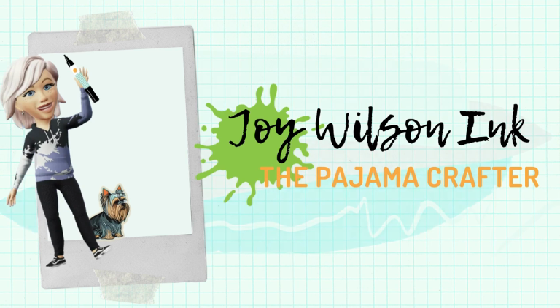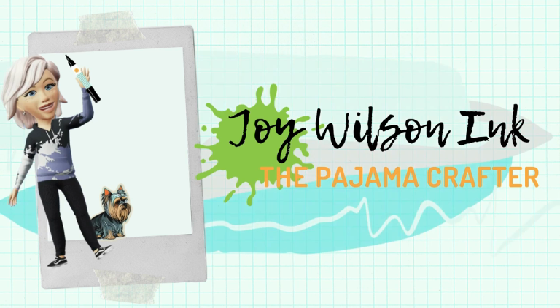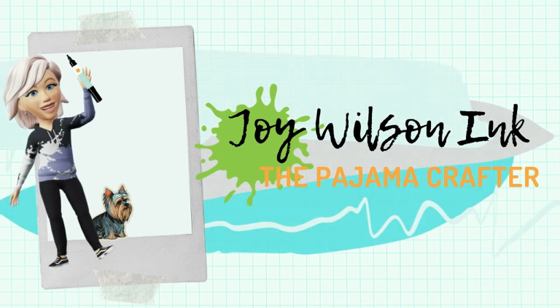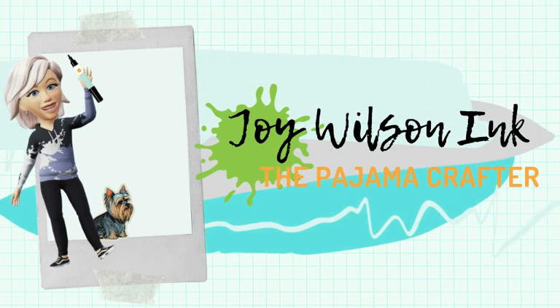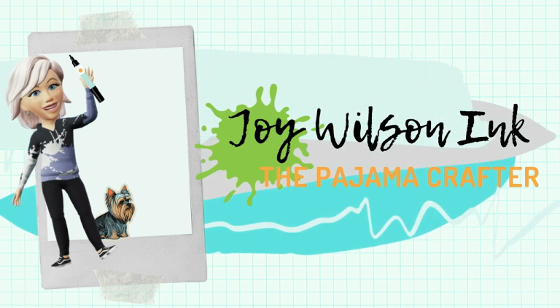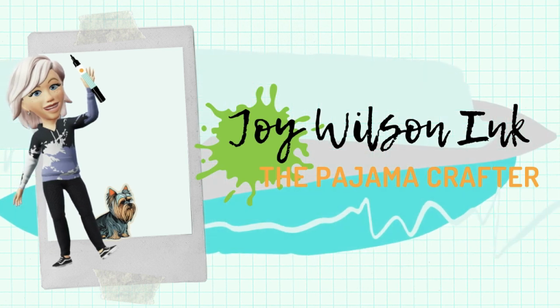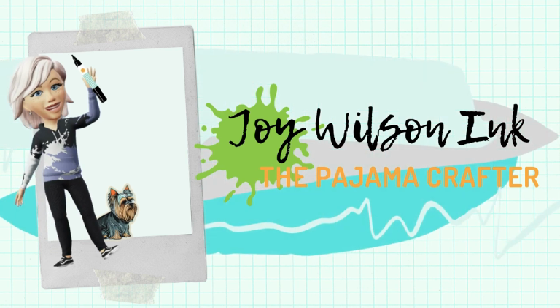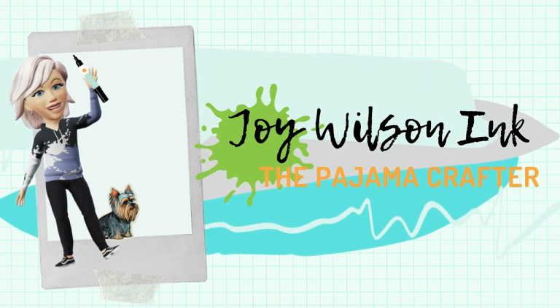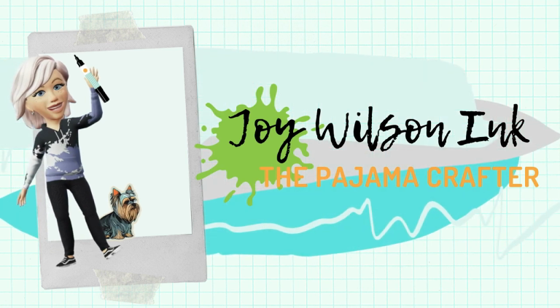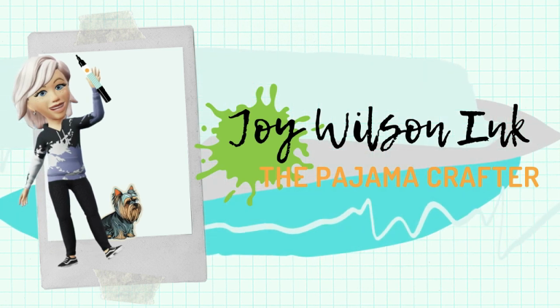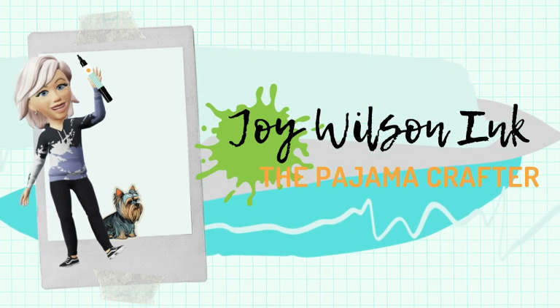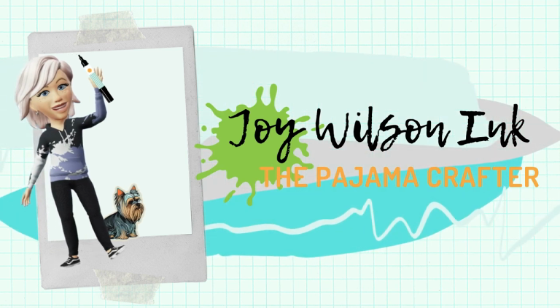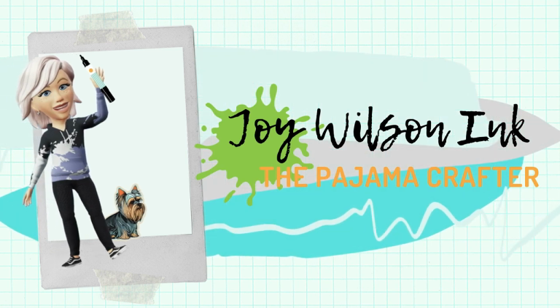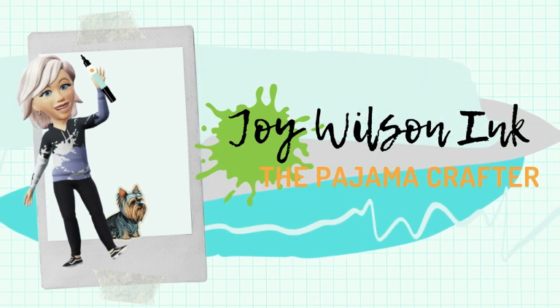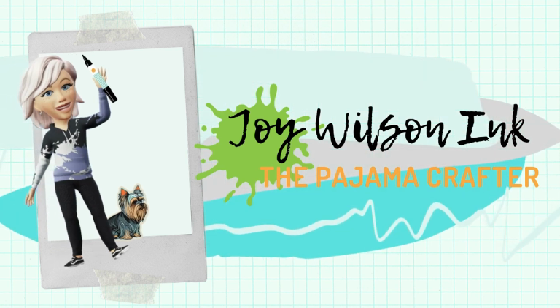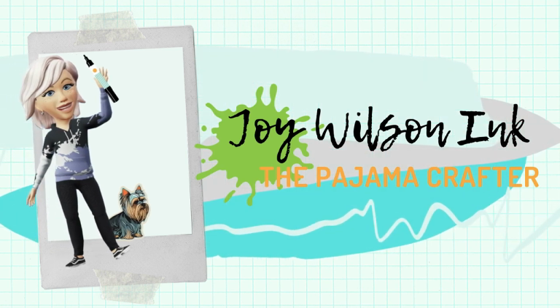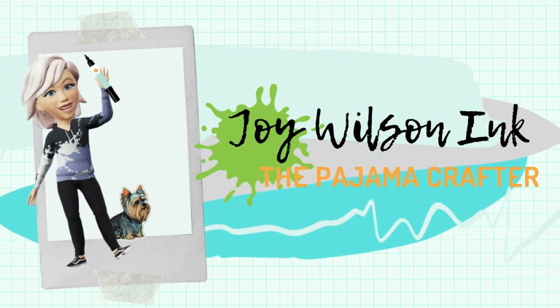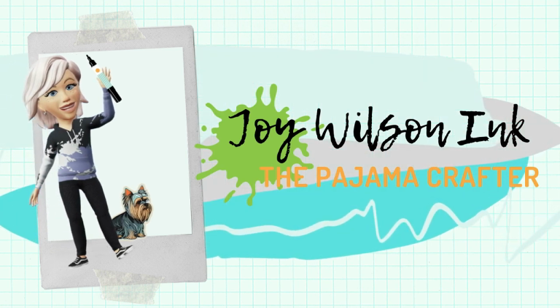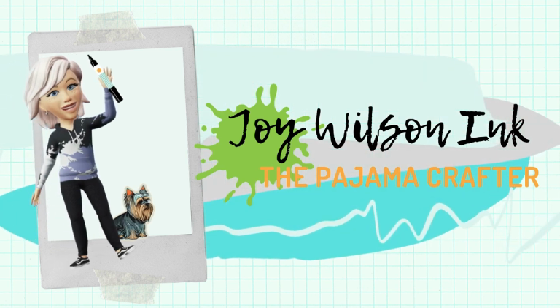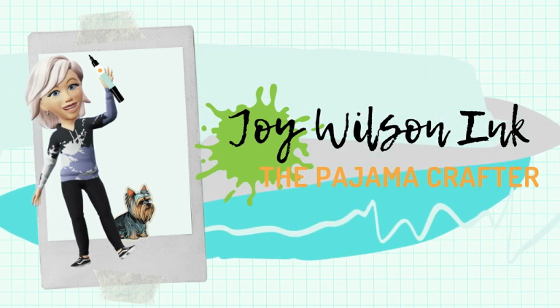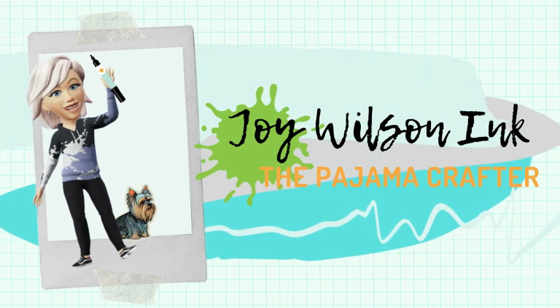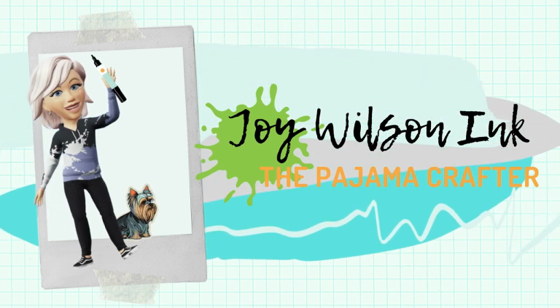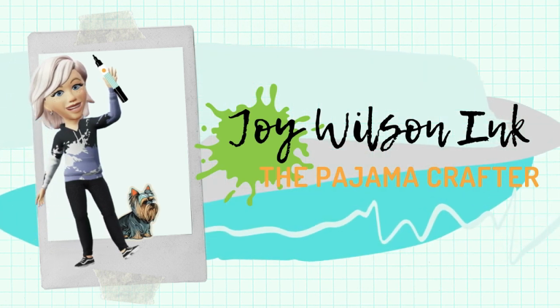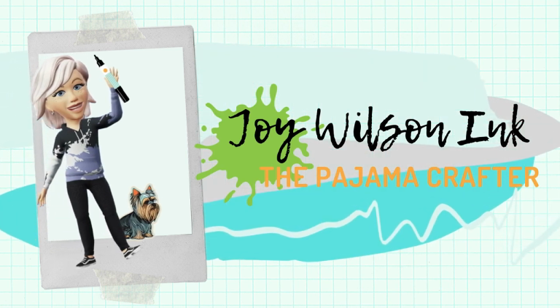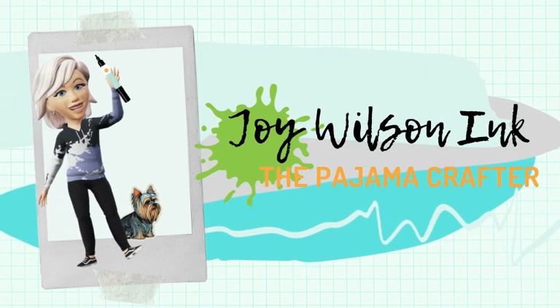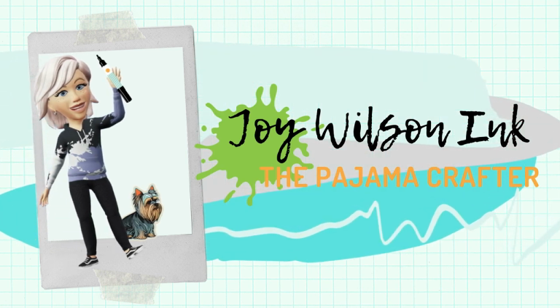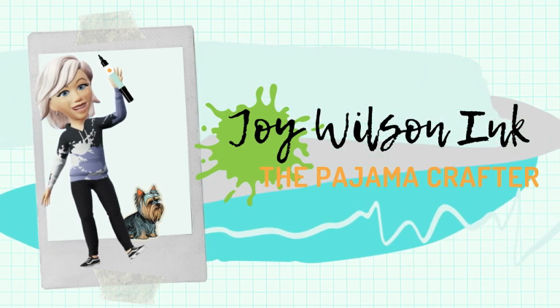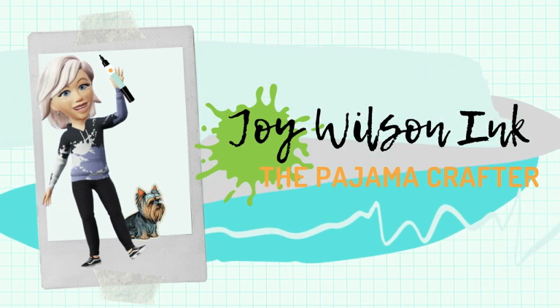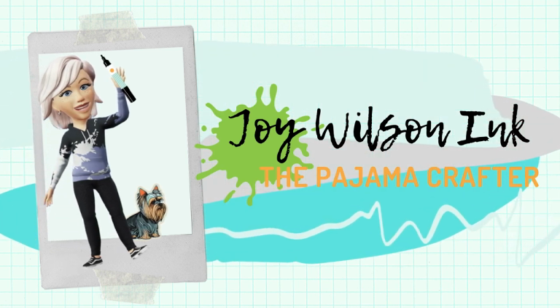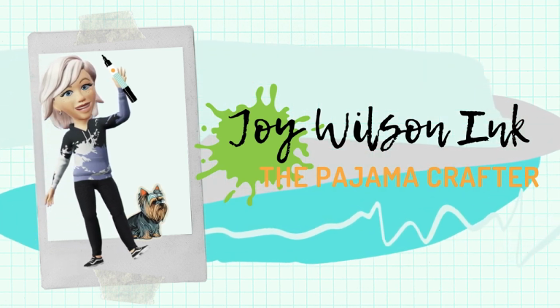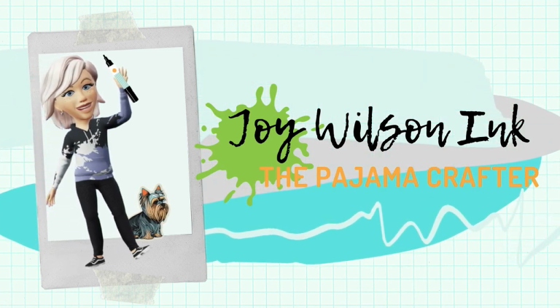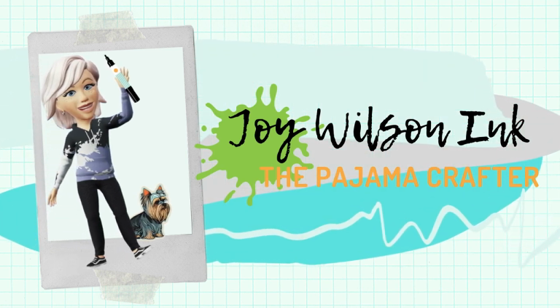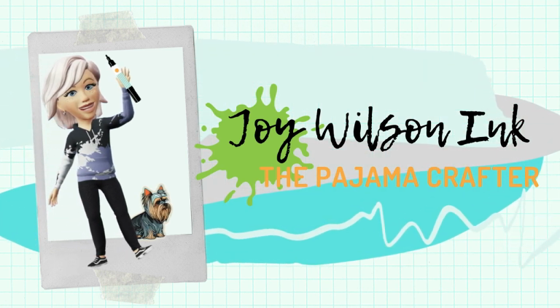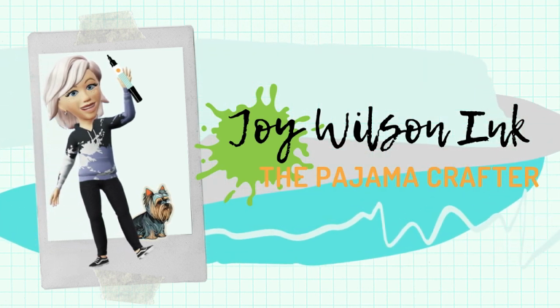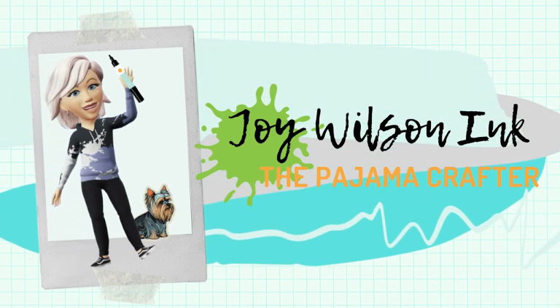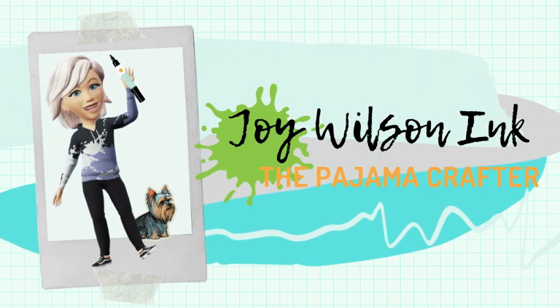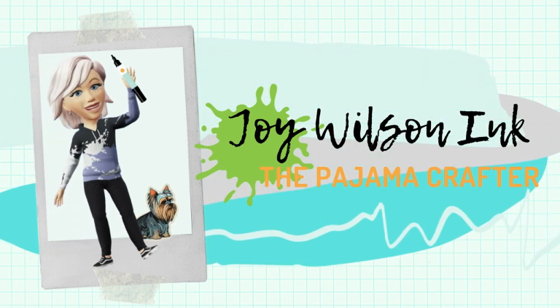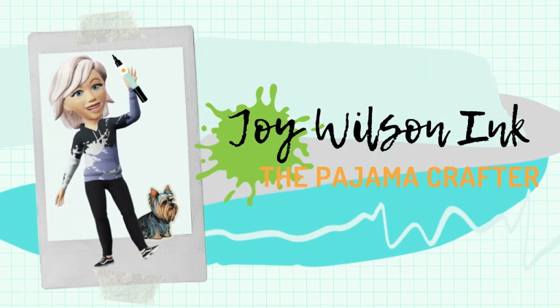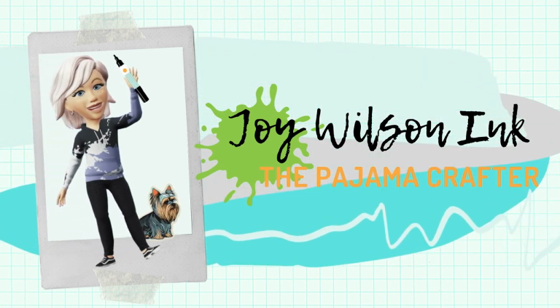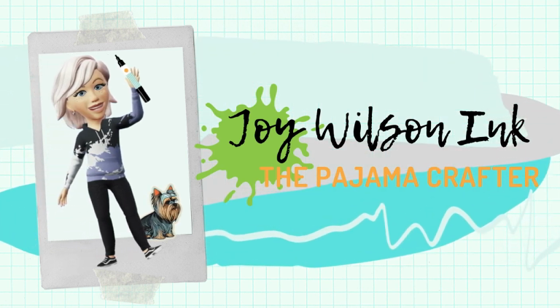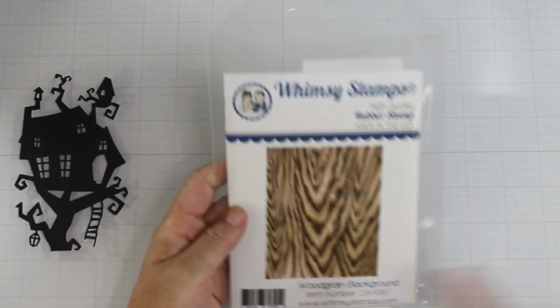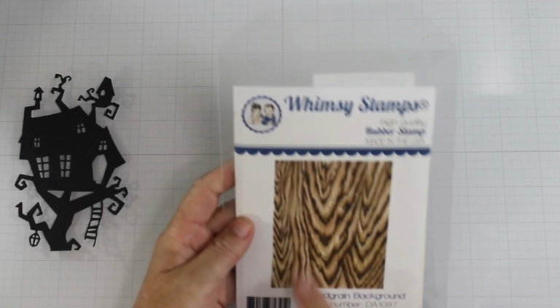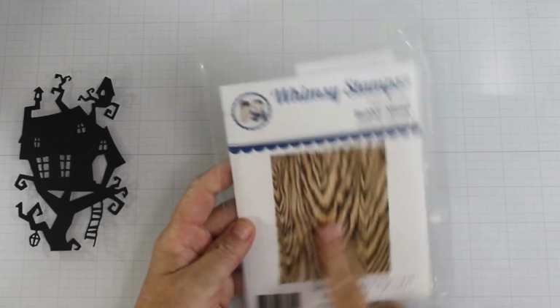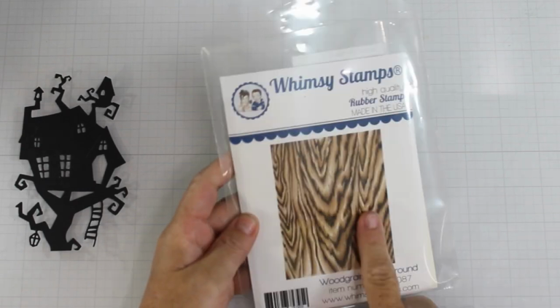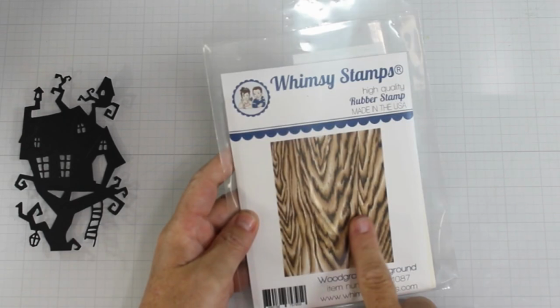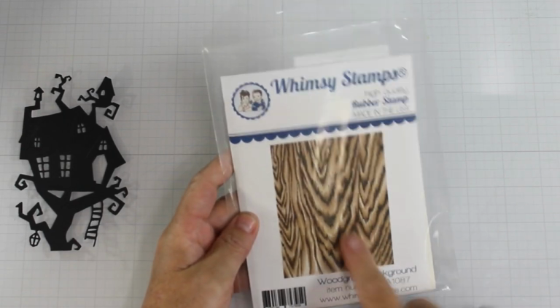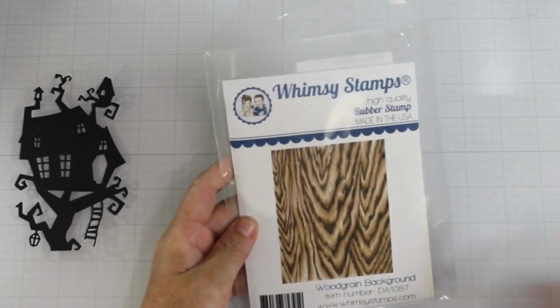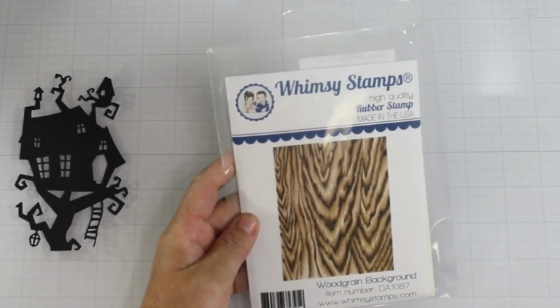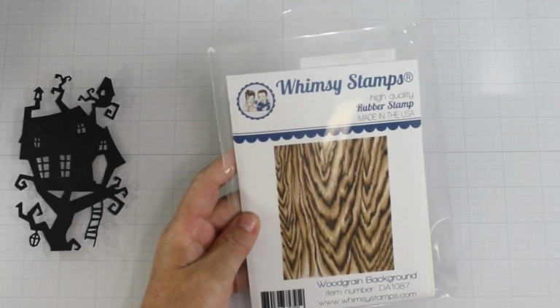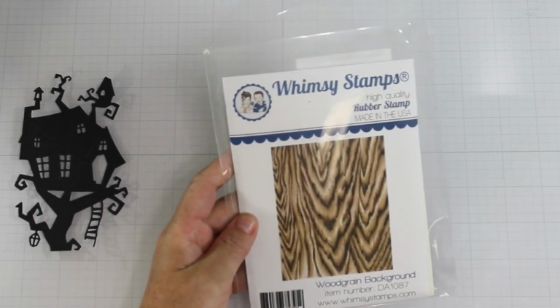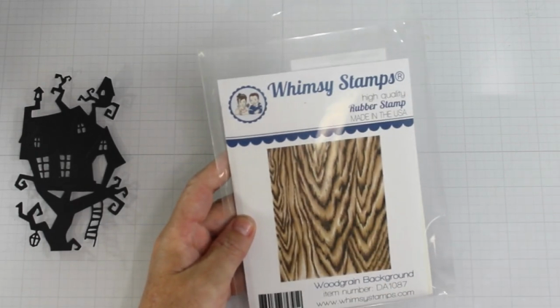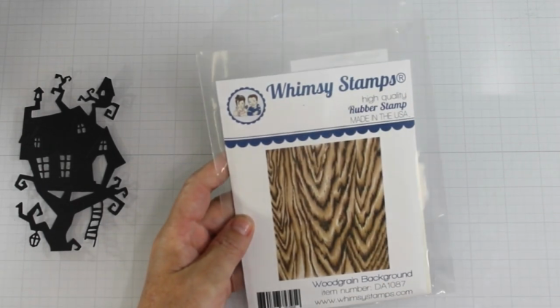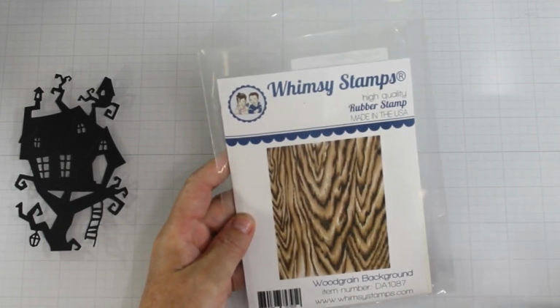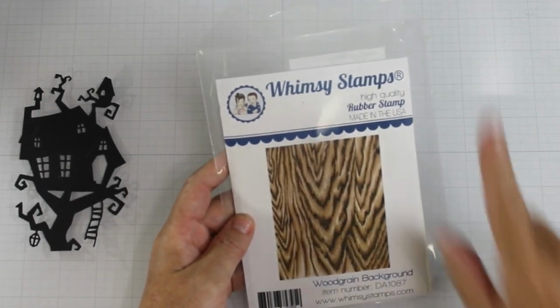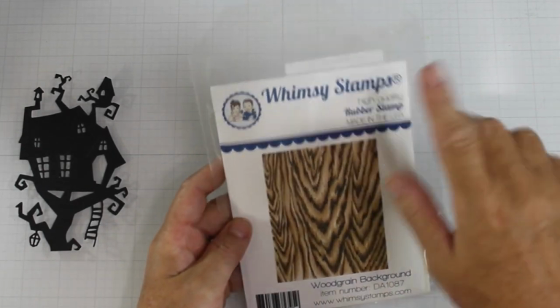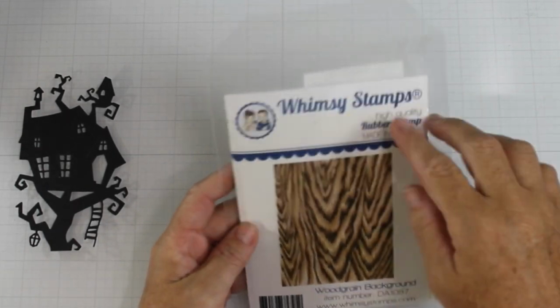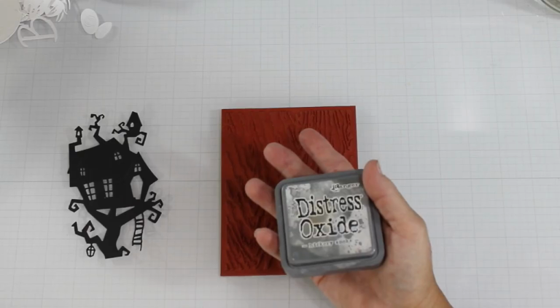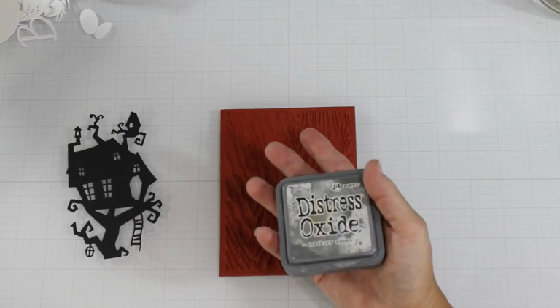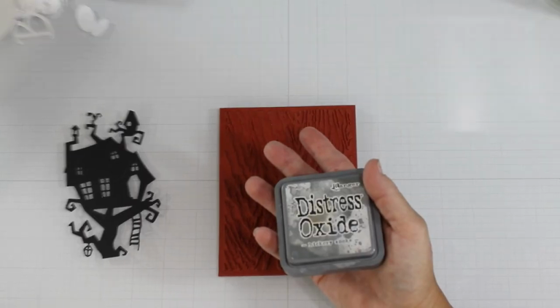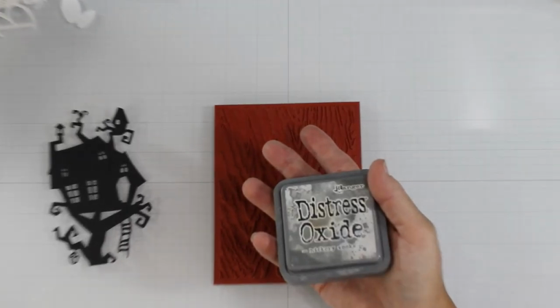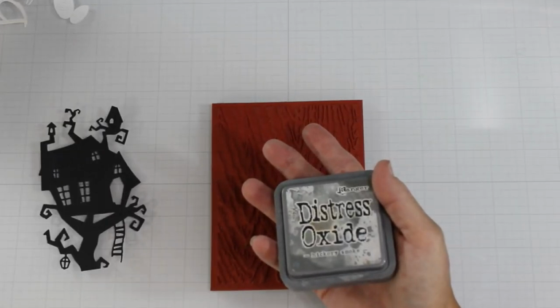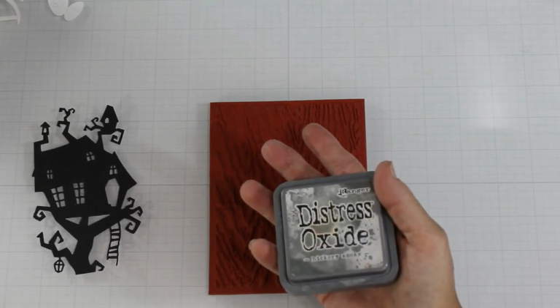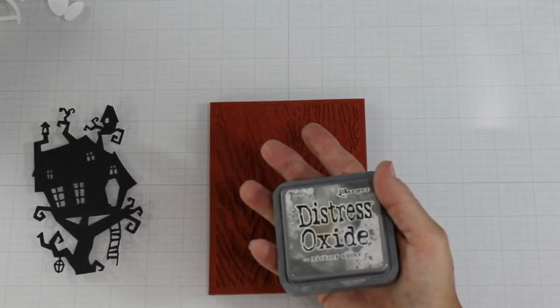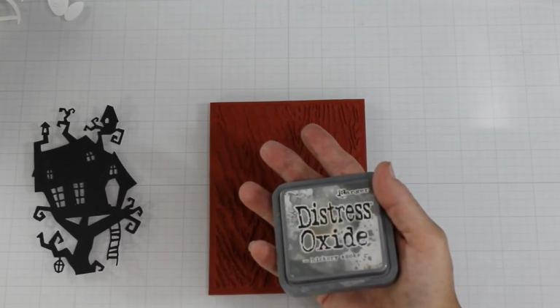Hey, it's Joy. Welcome back to another Whimsy Stamps video. Today I've got a Haunted Mansion inspired card.